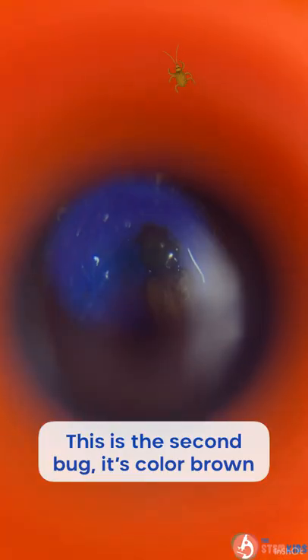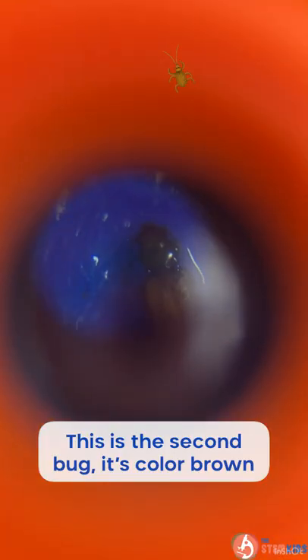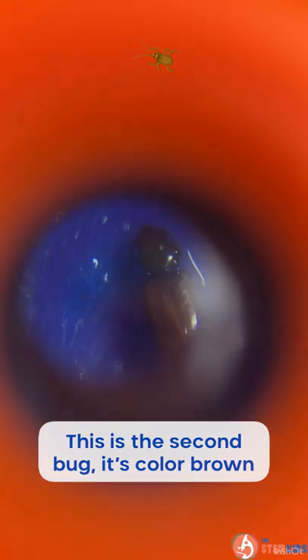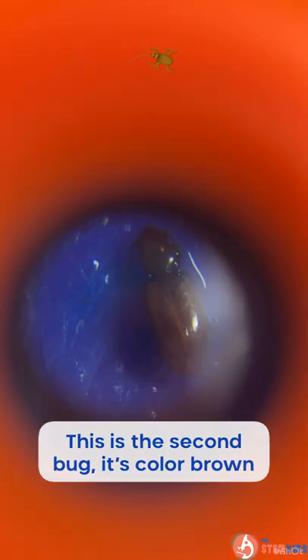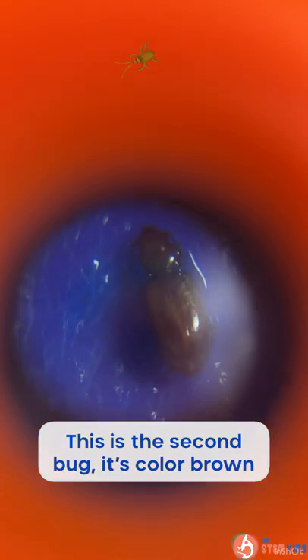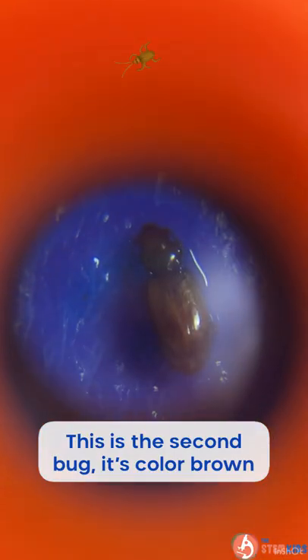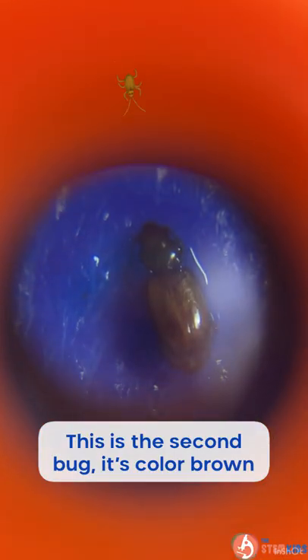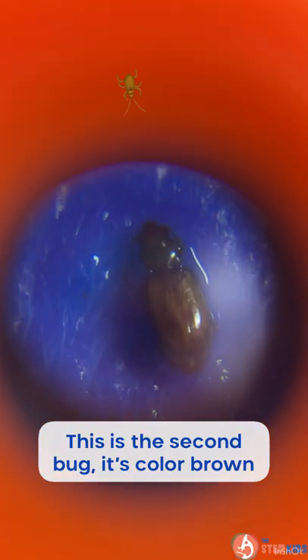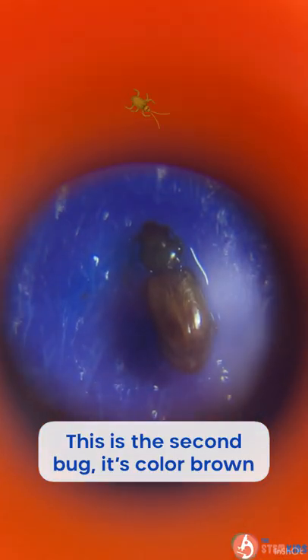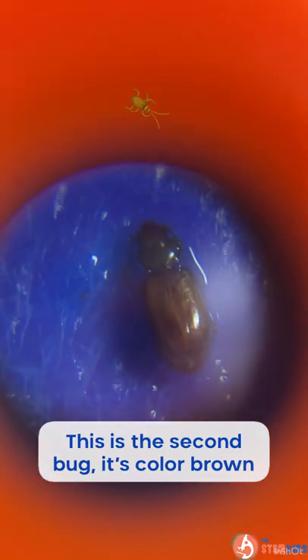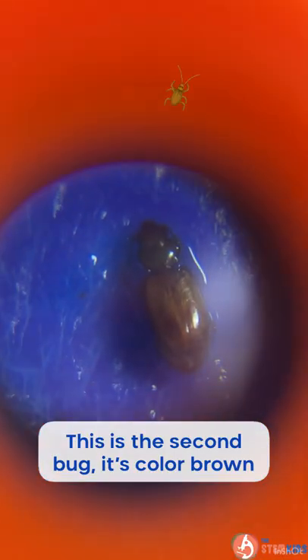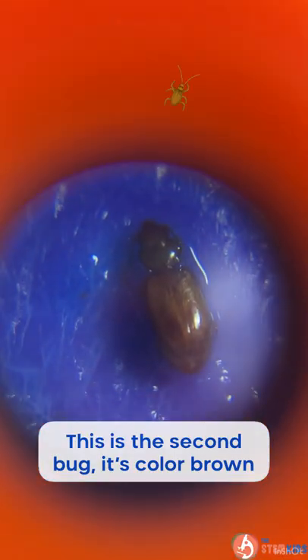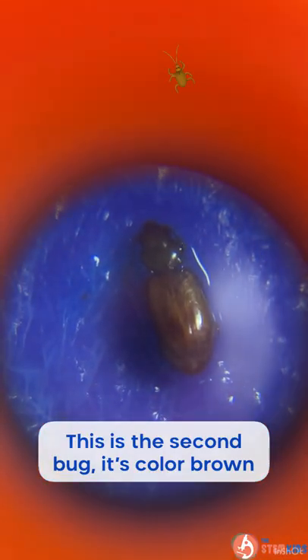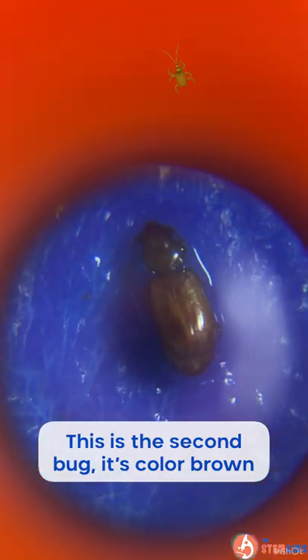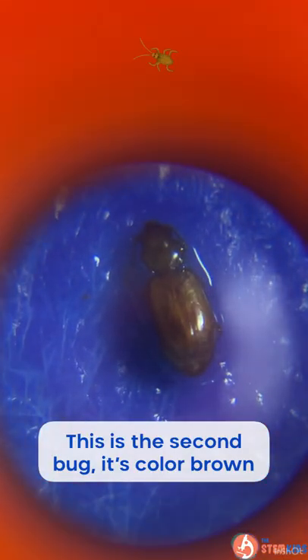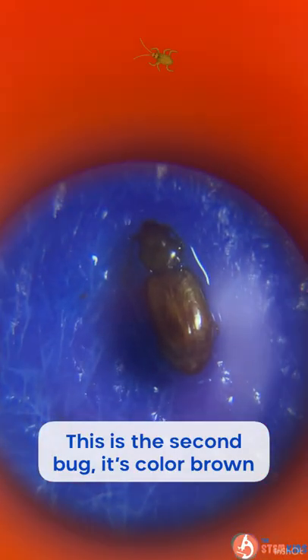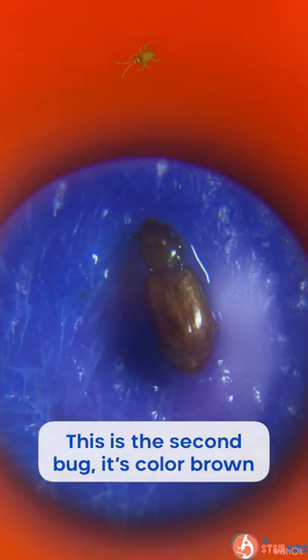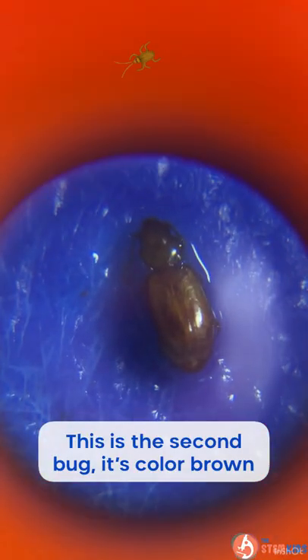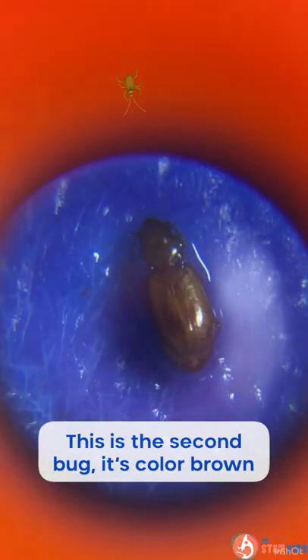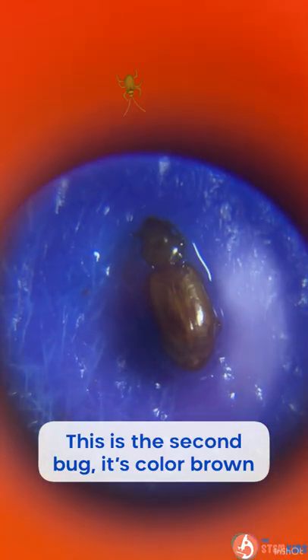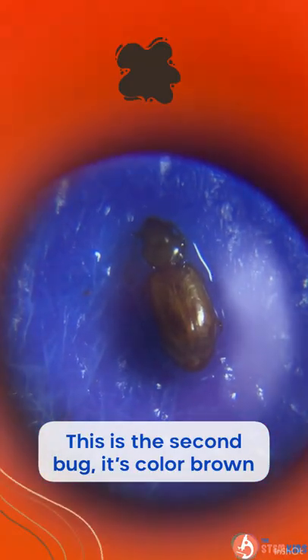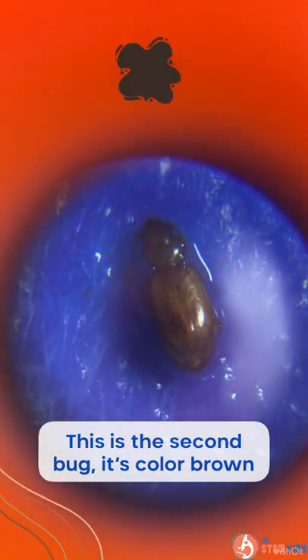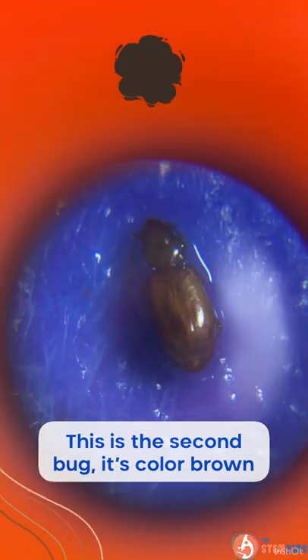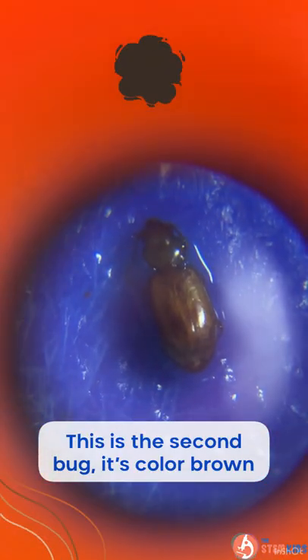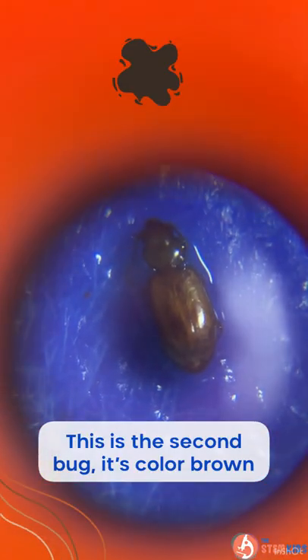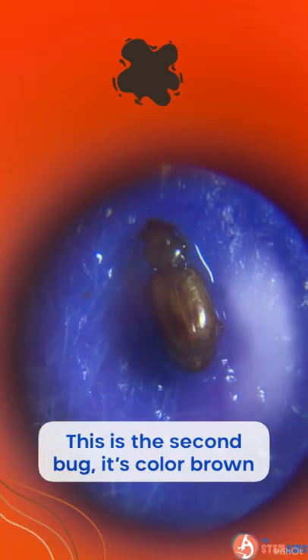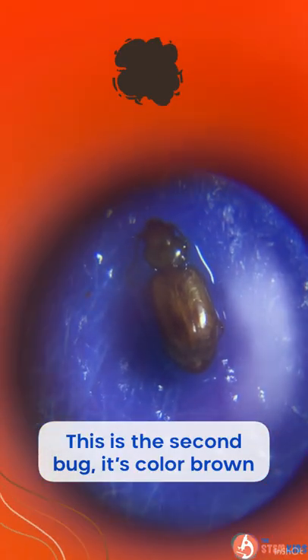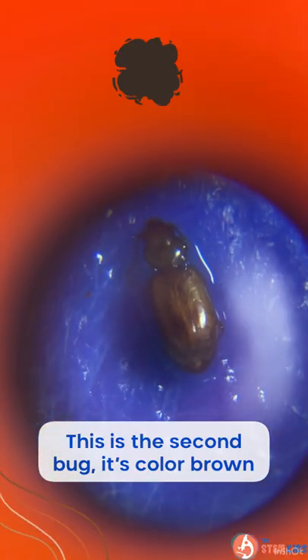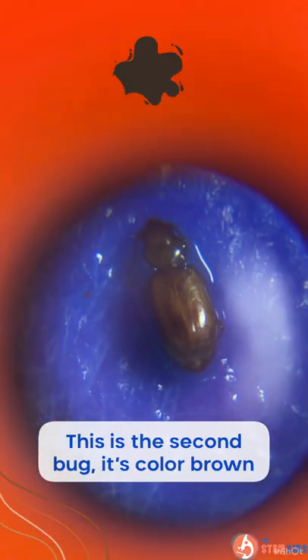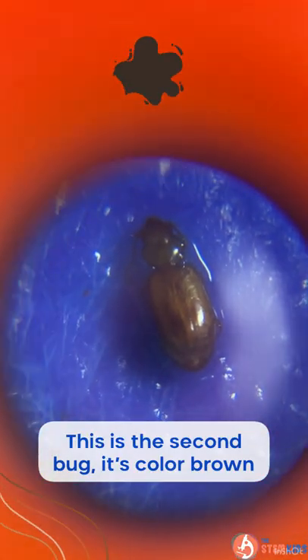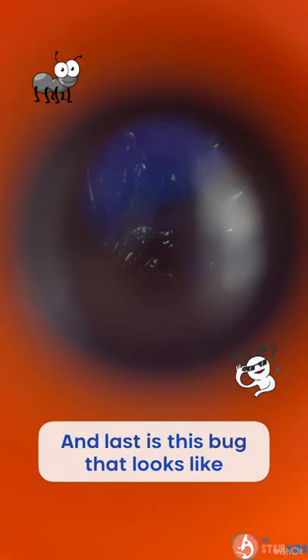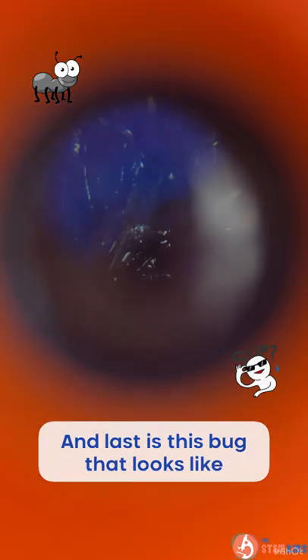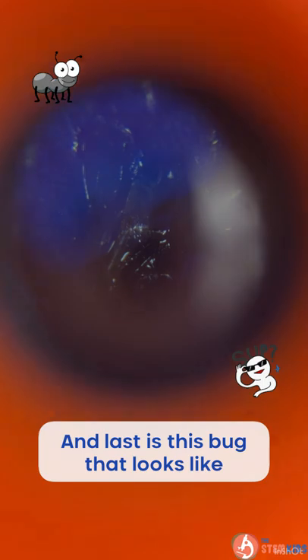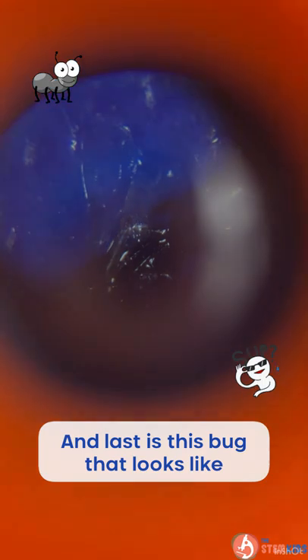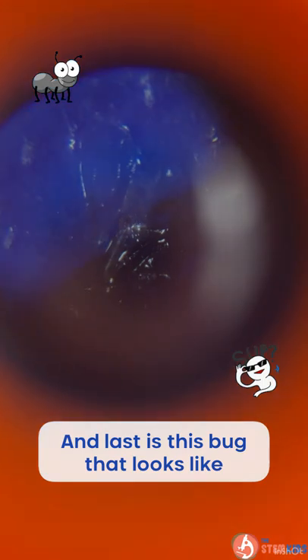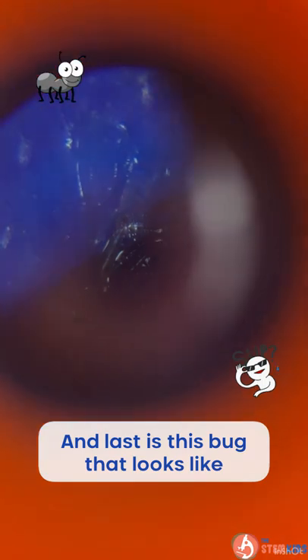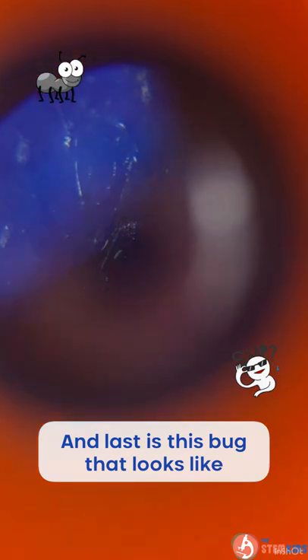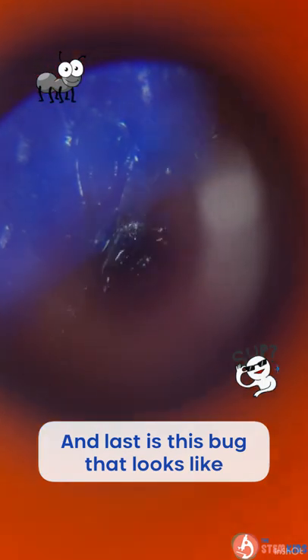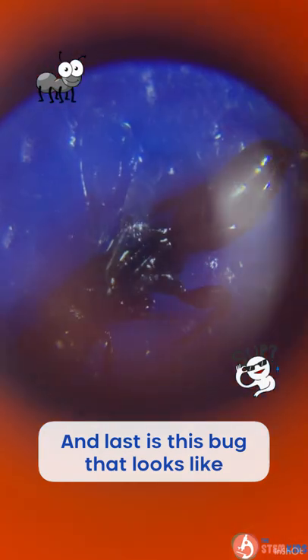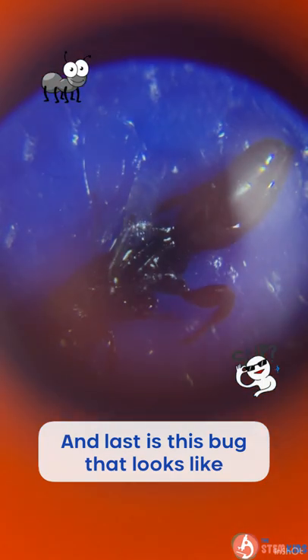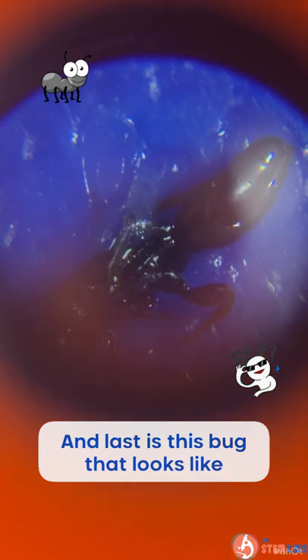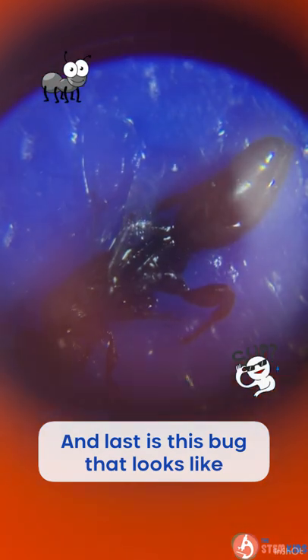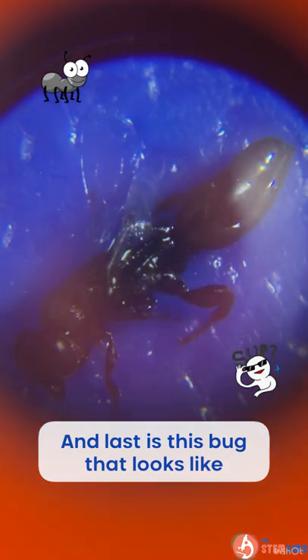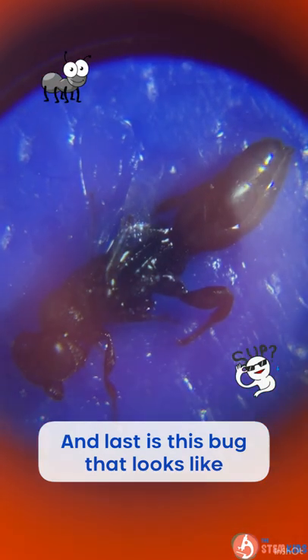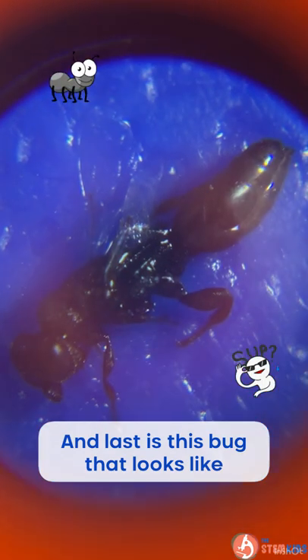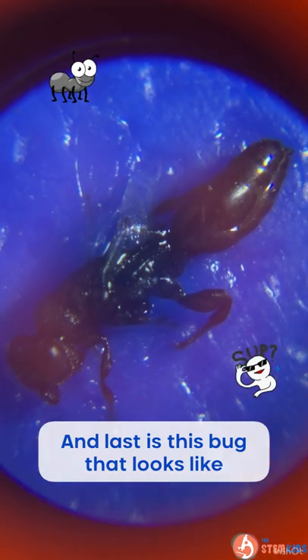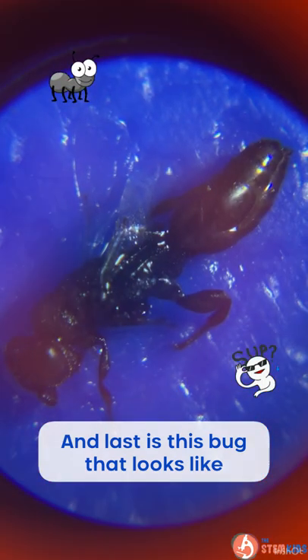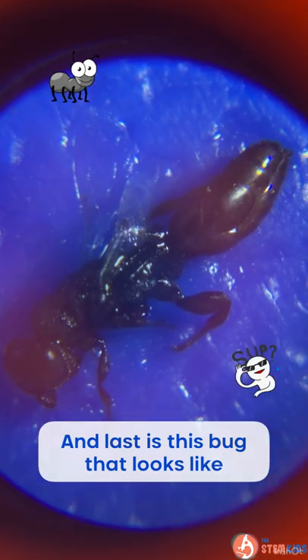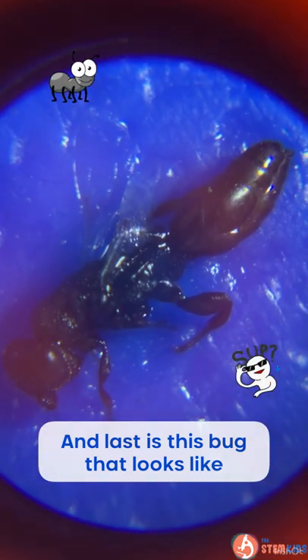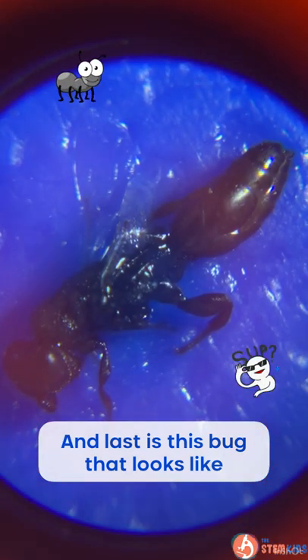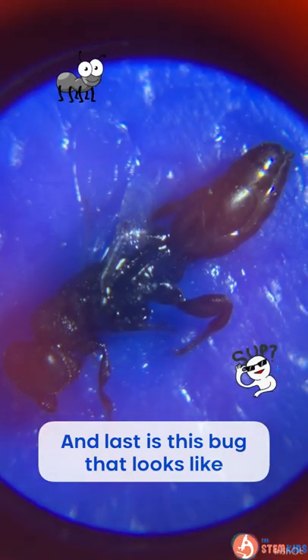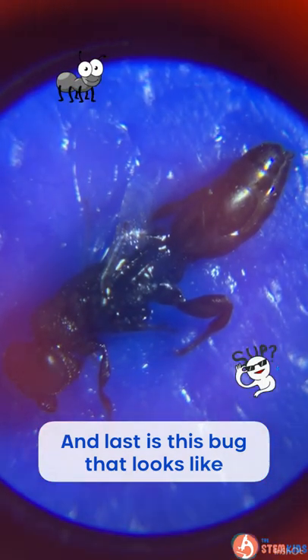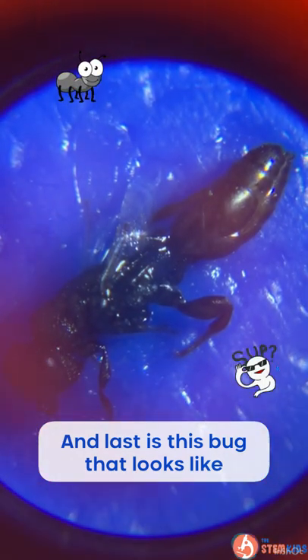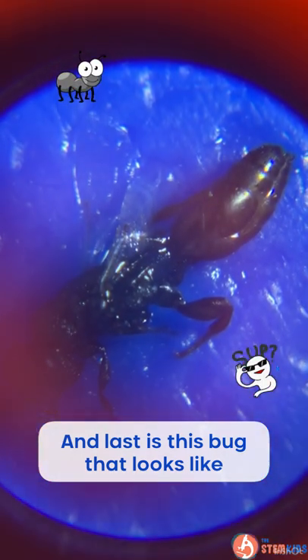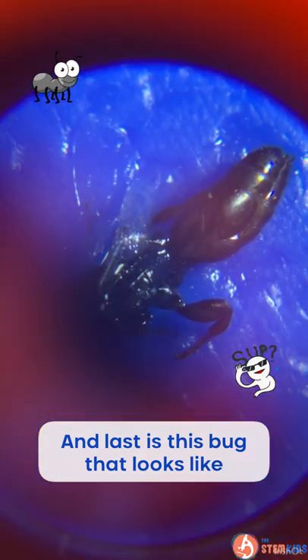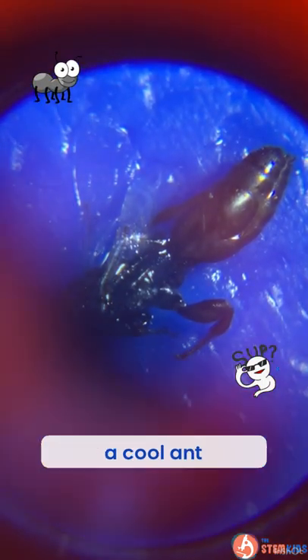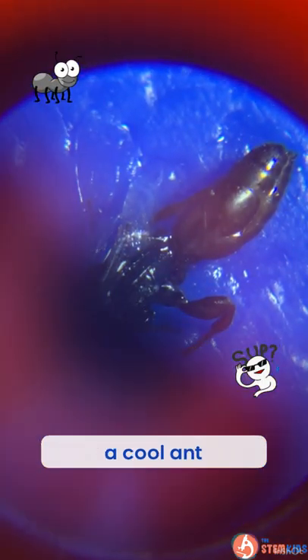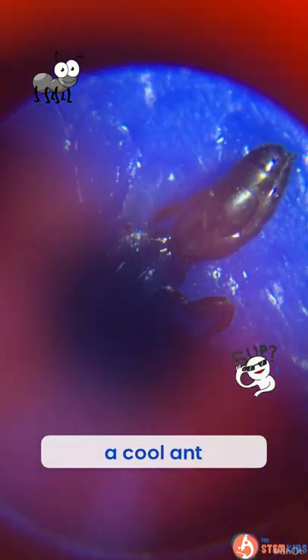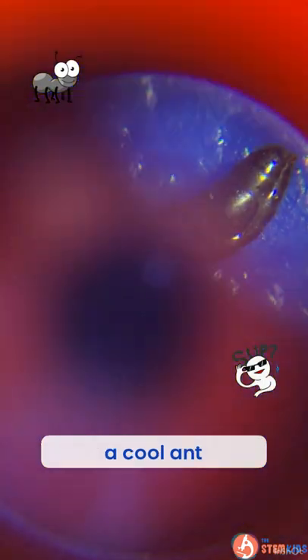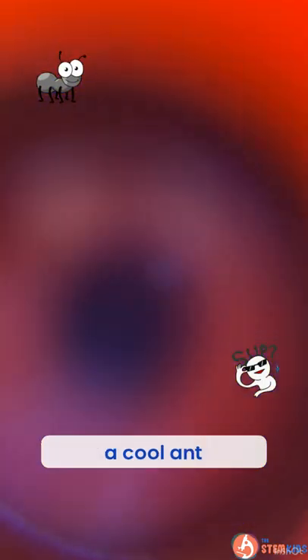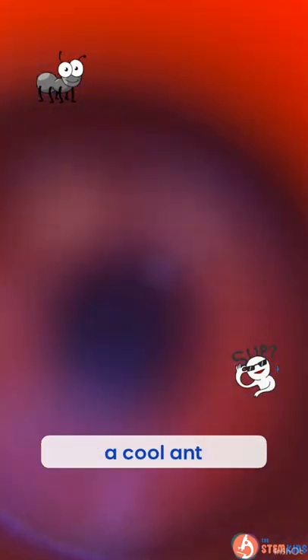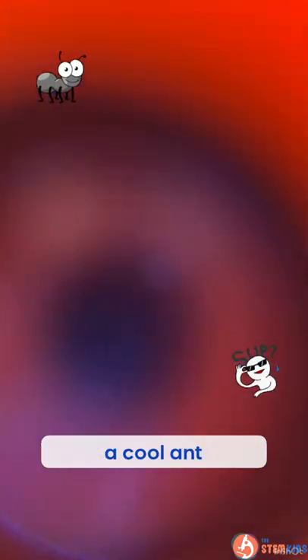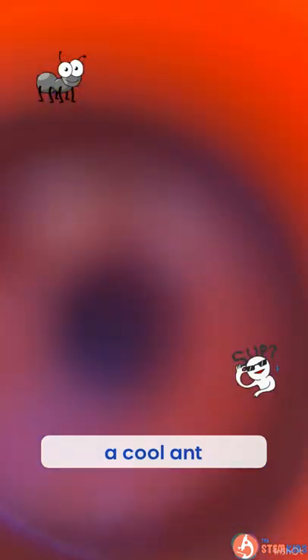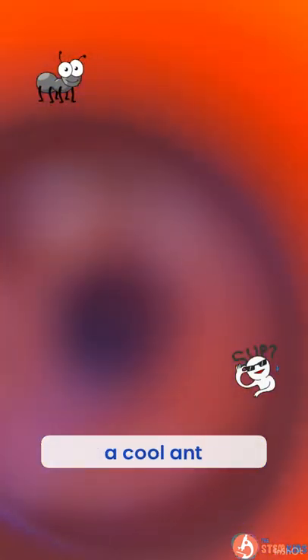This is the second bug. It's color brown. And last is this bug that looks like a cool ant.